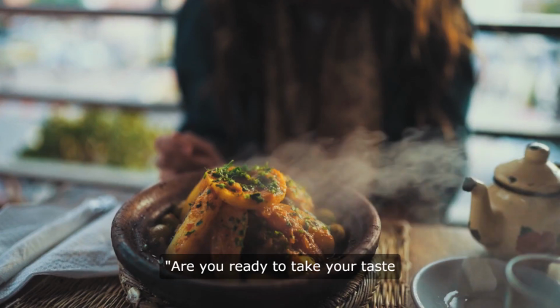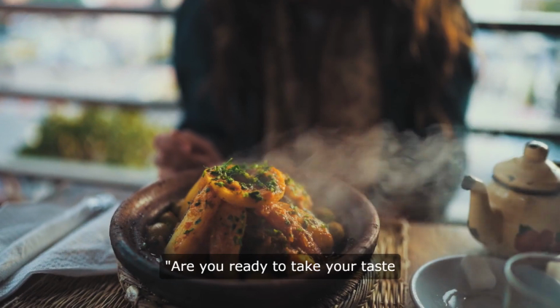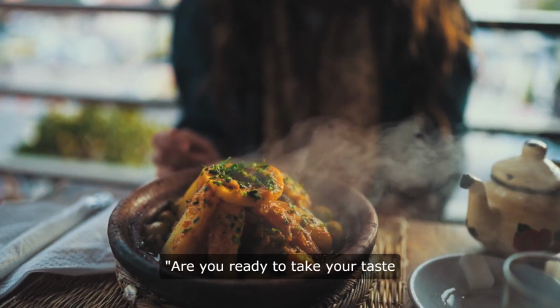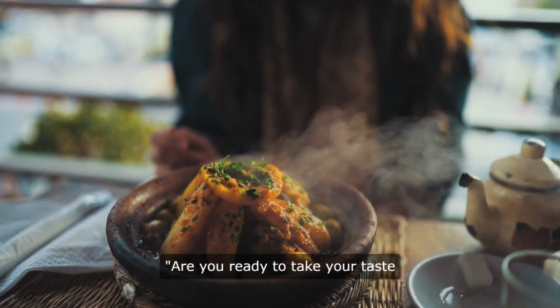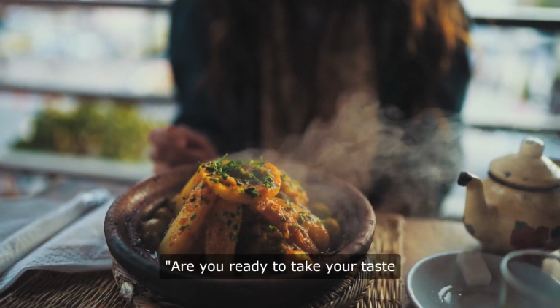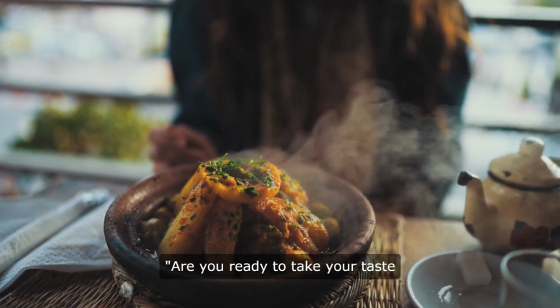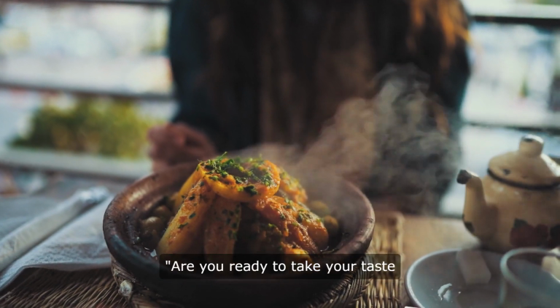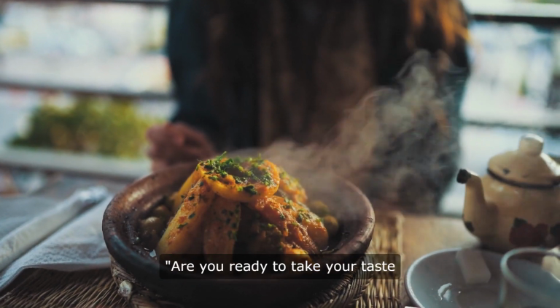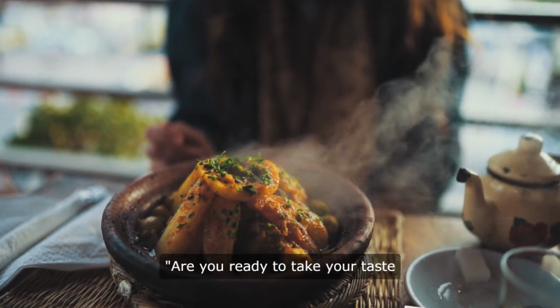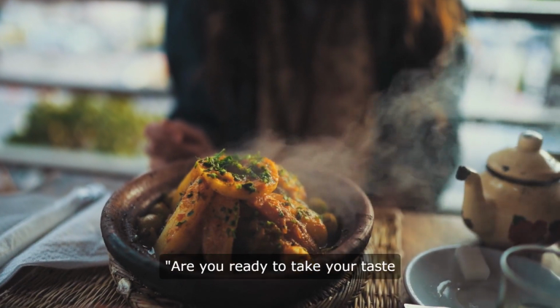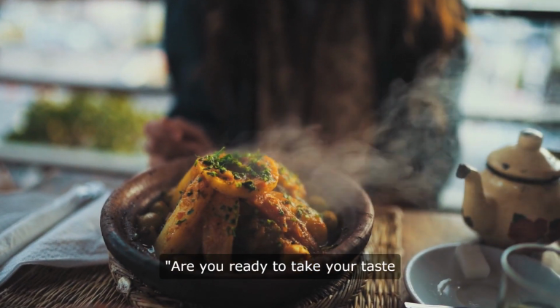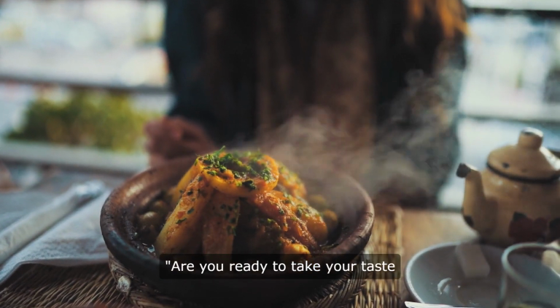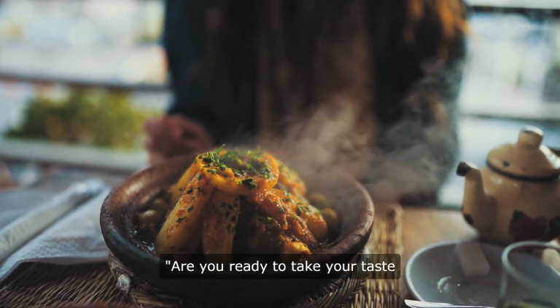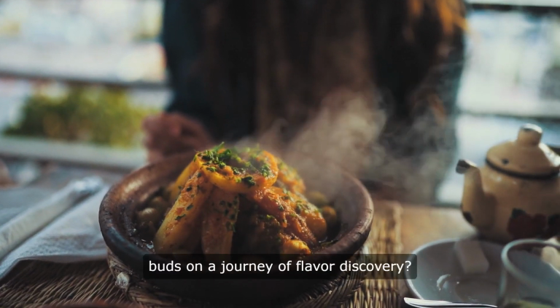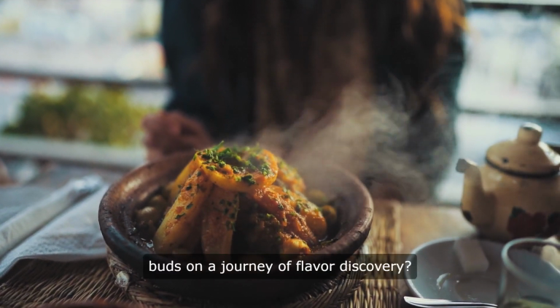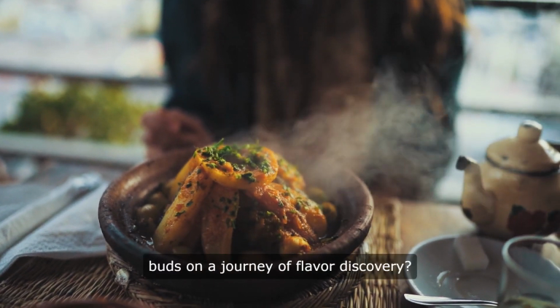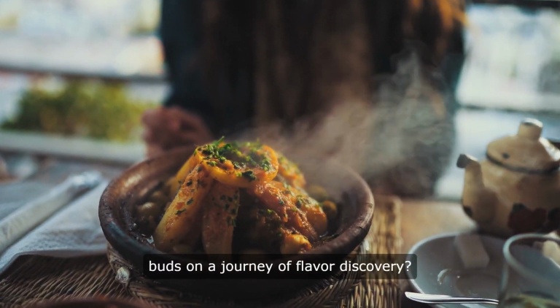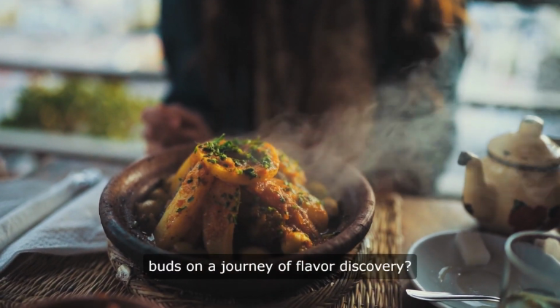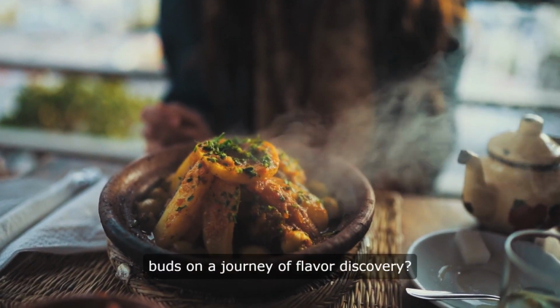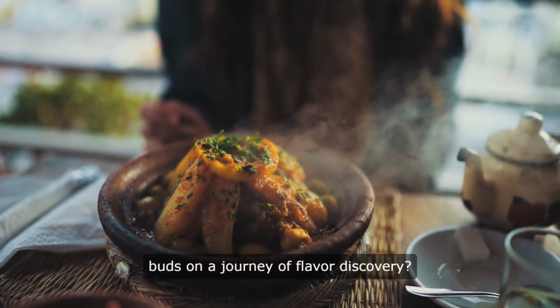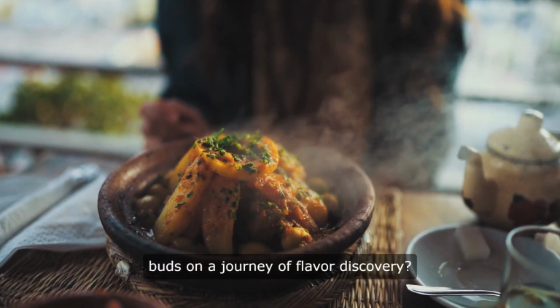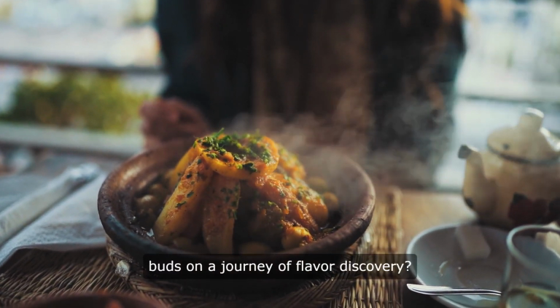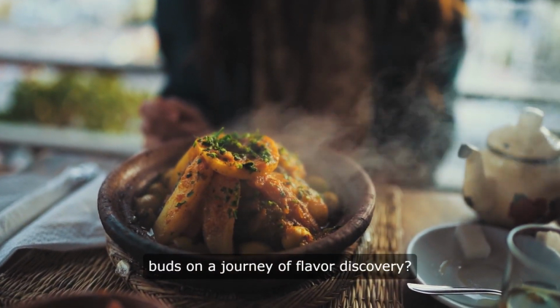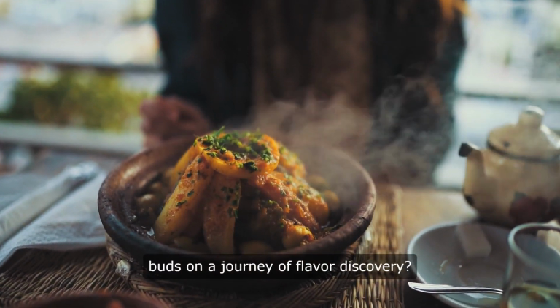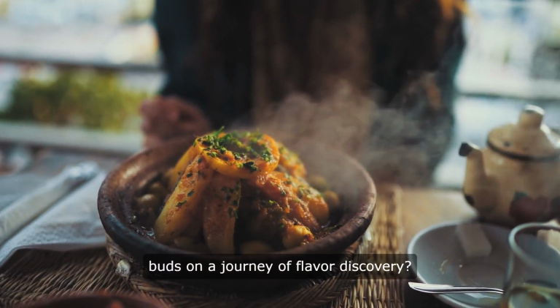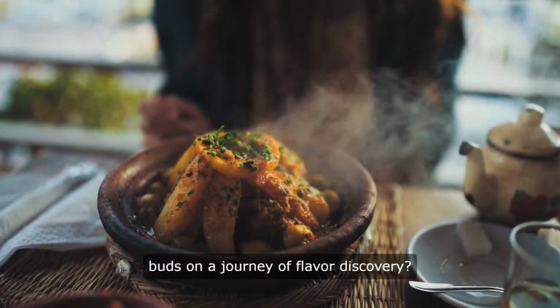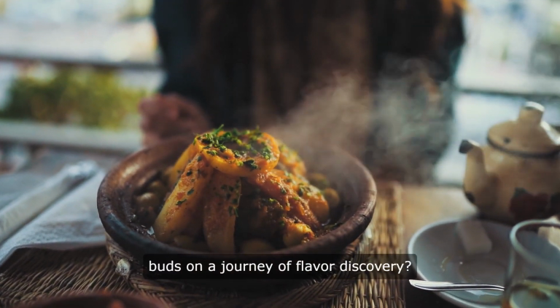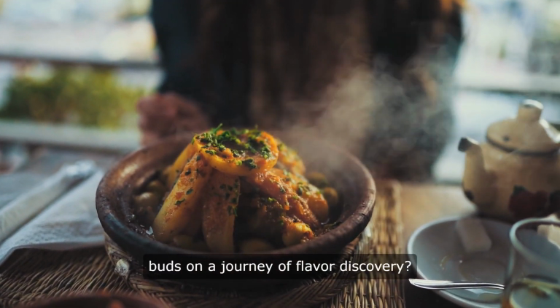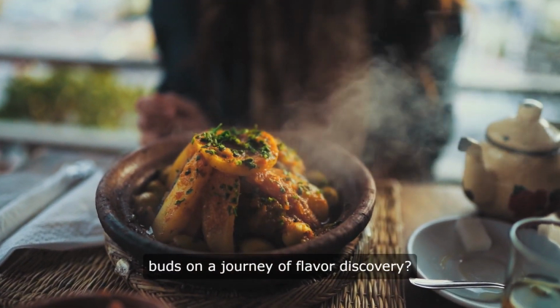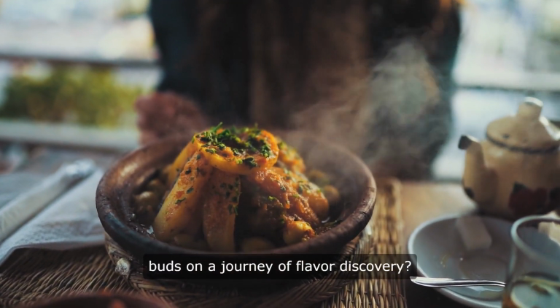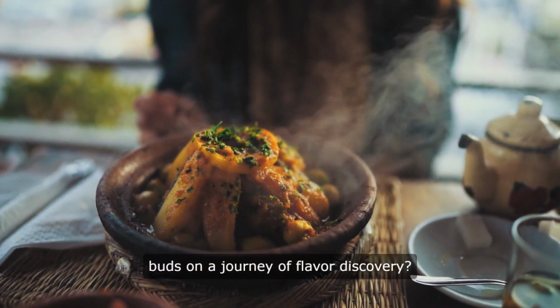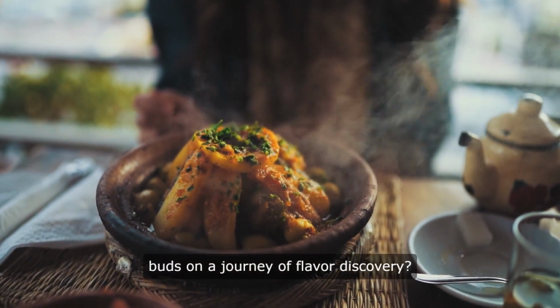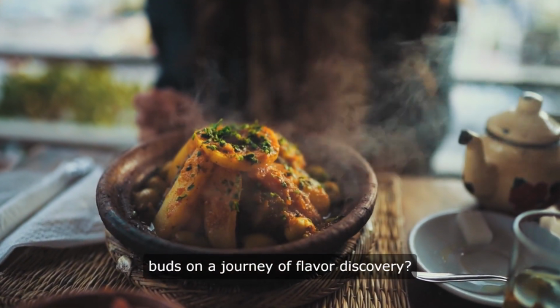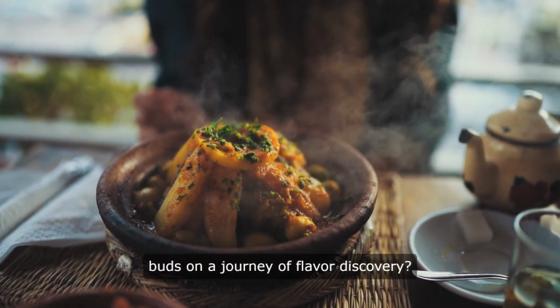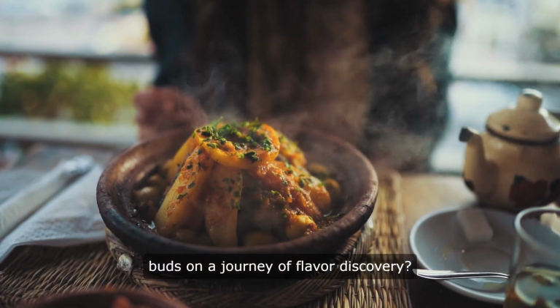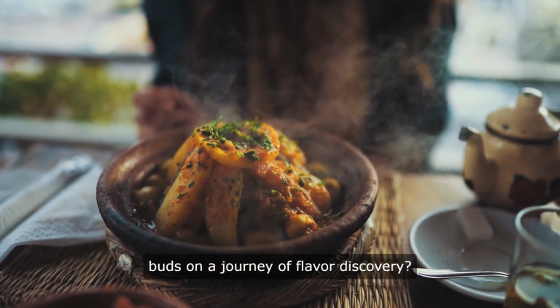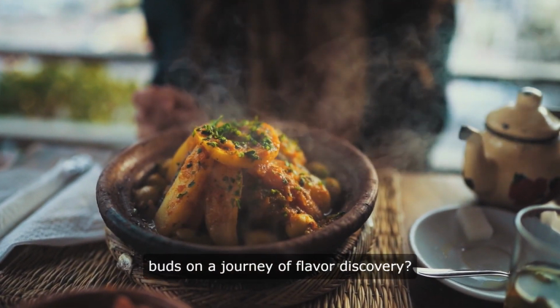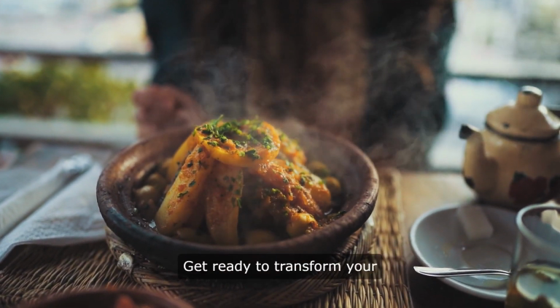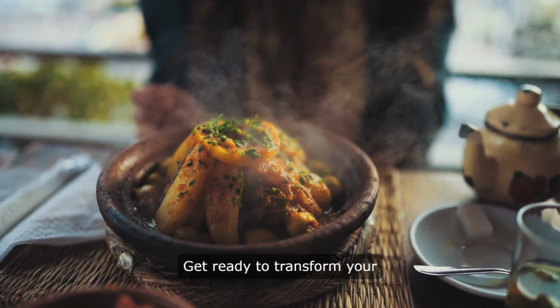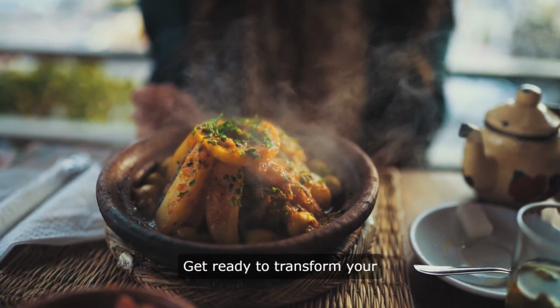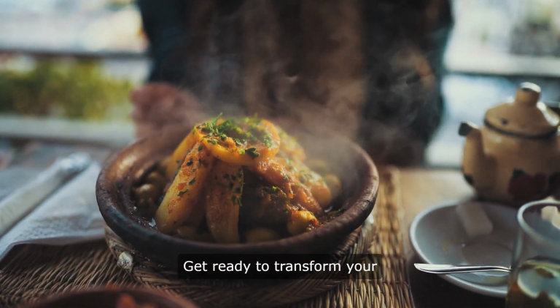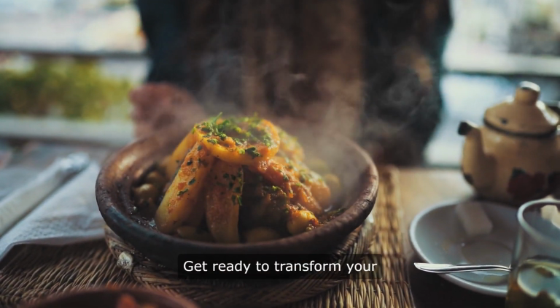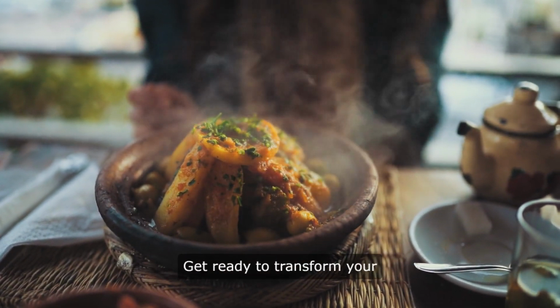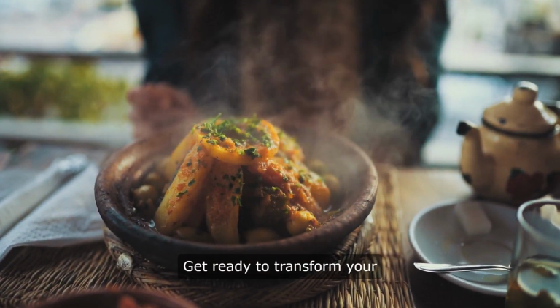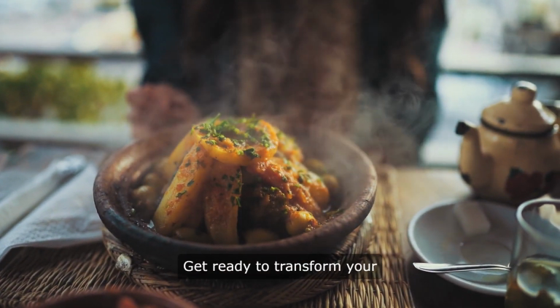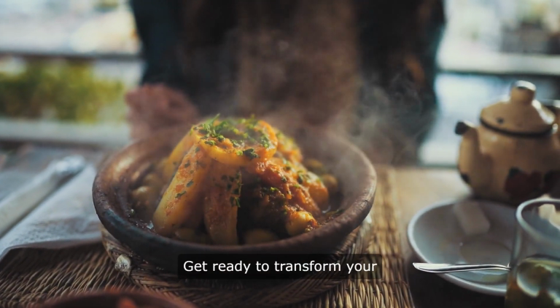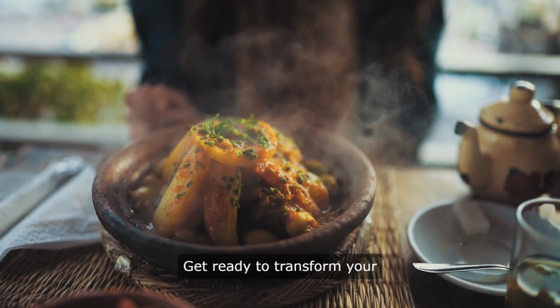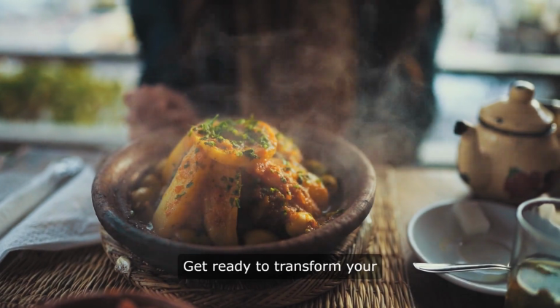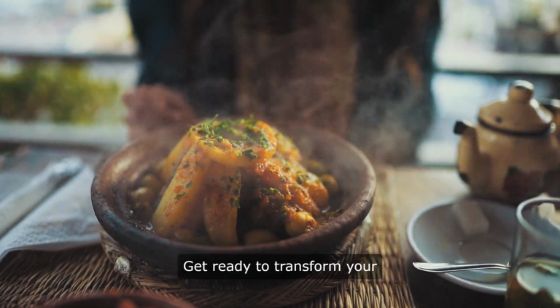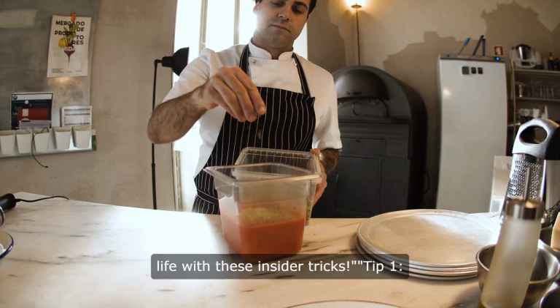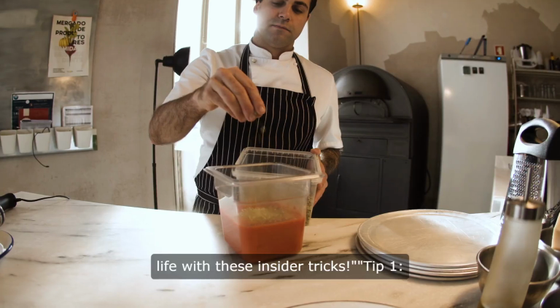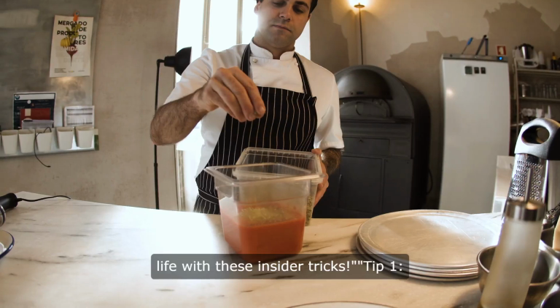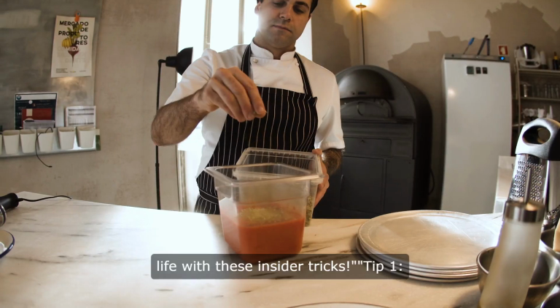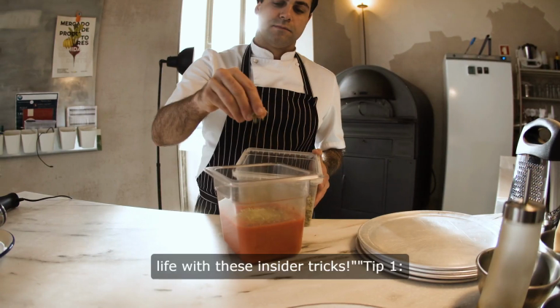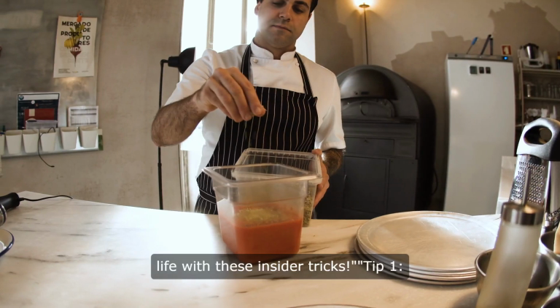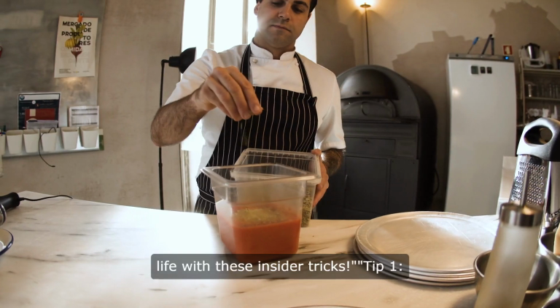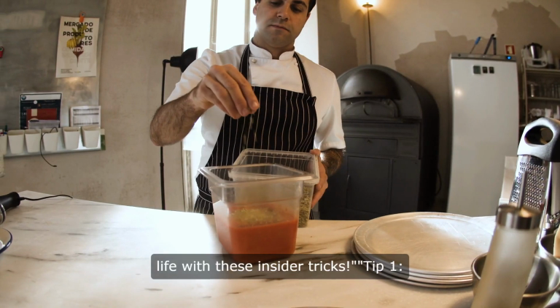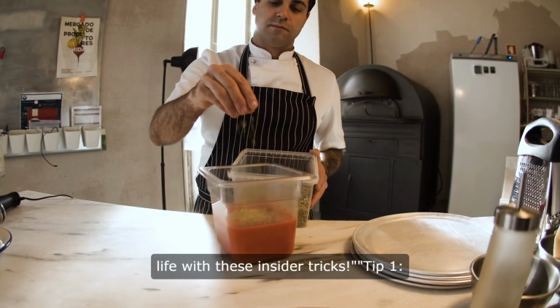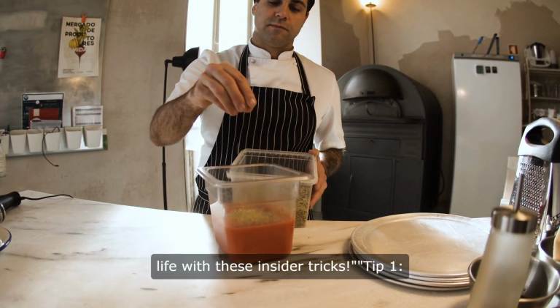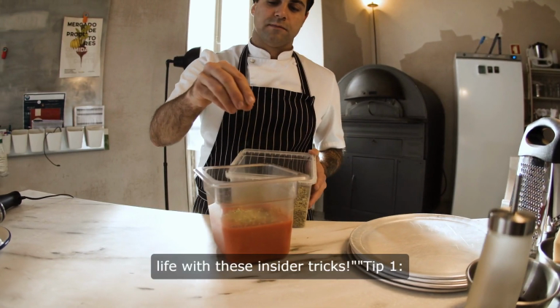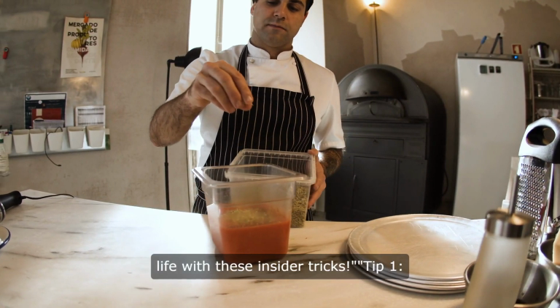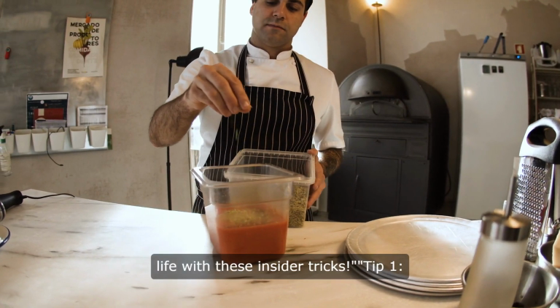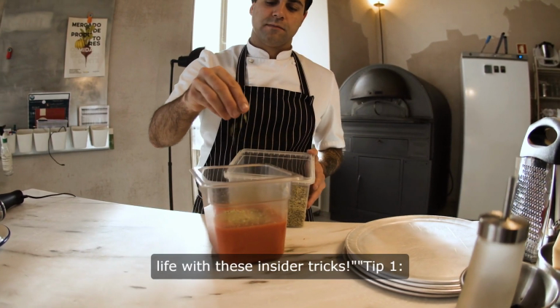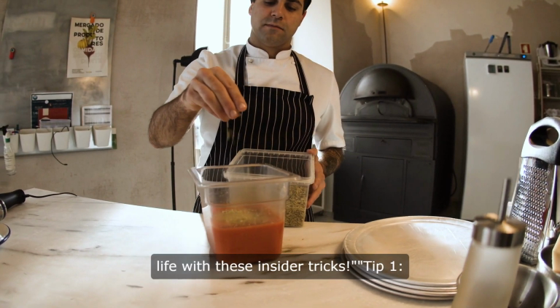Are you ready to take your taste buds on a journey of flavor discovery? Get ready to transform your life with these insider tricks.